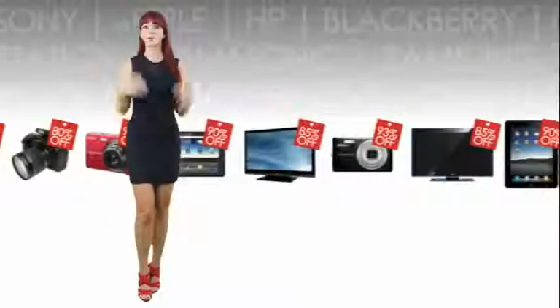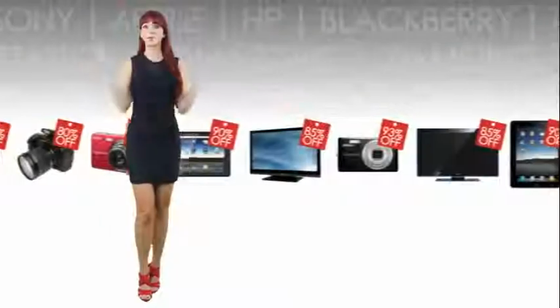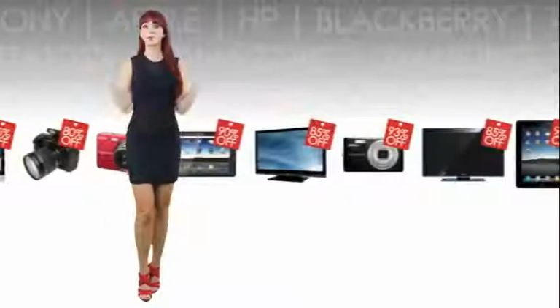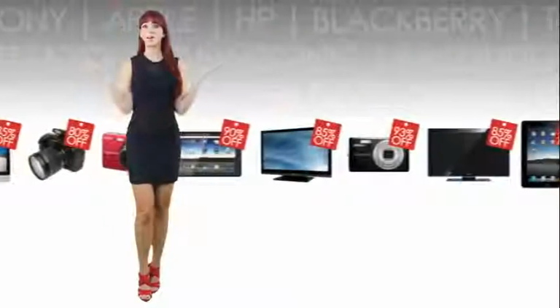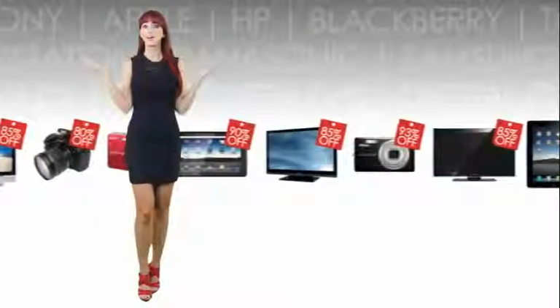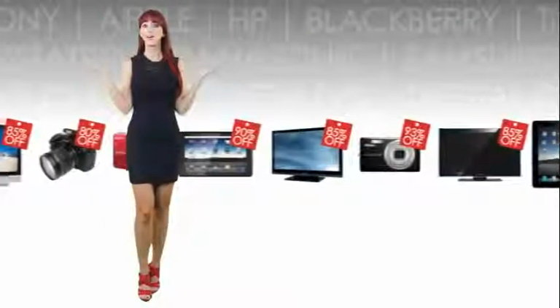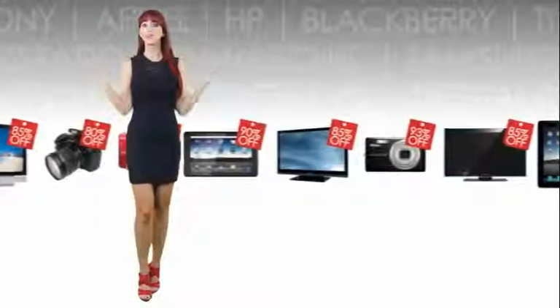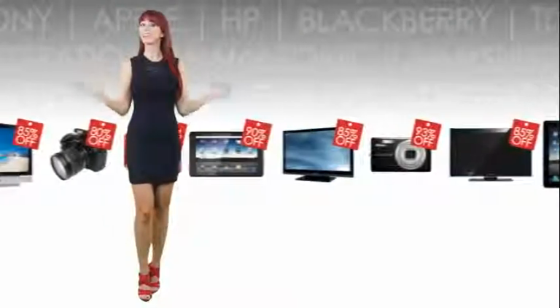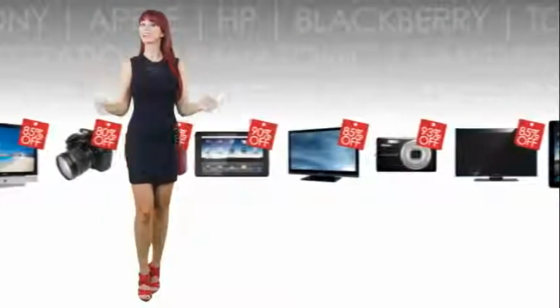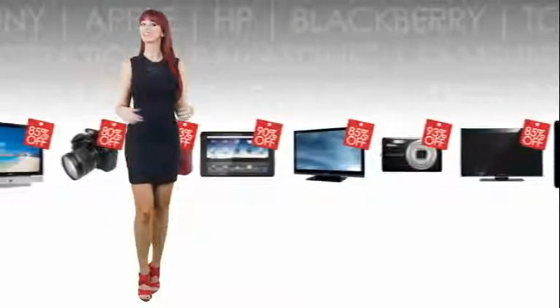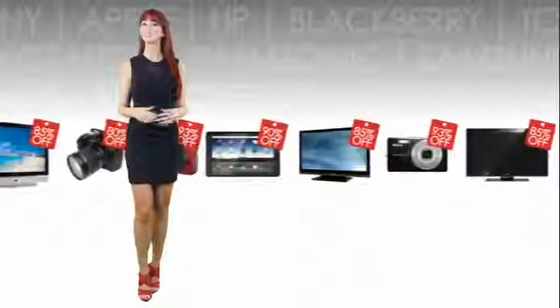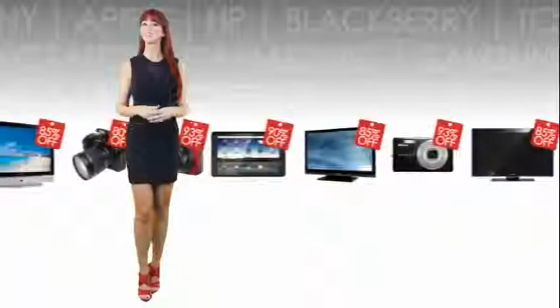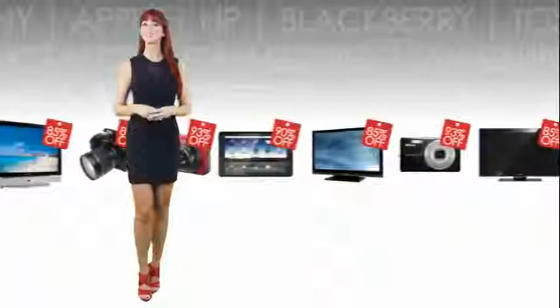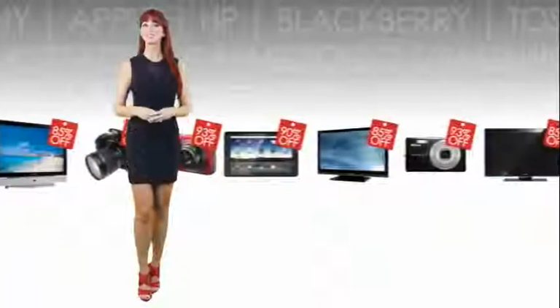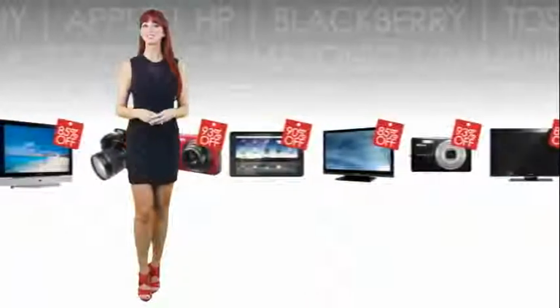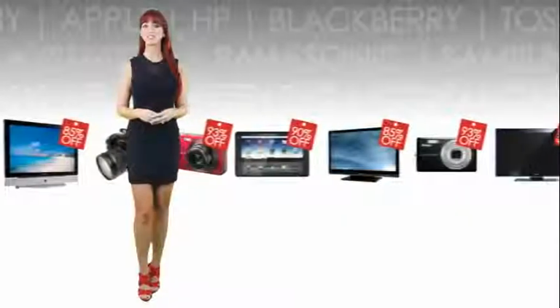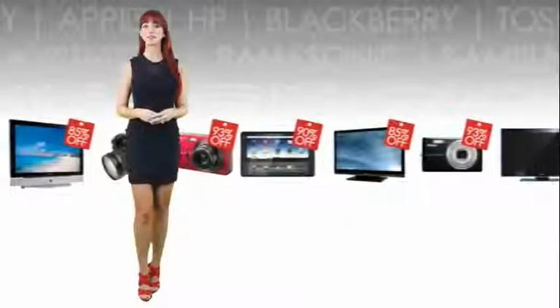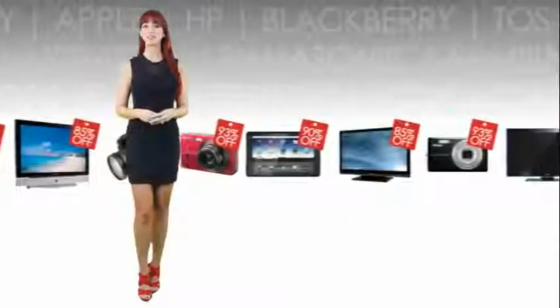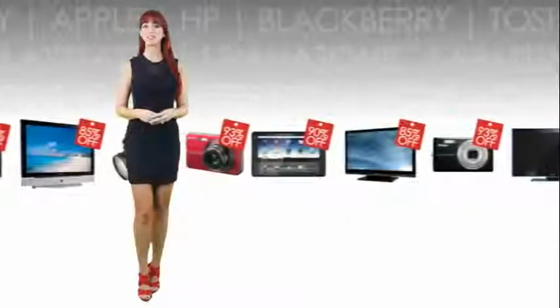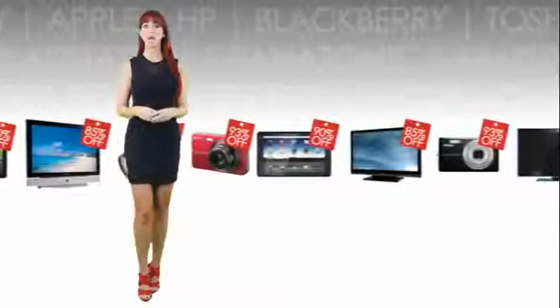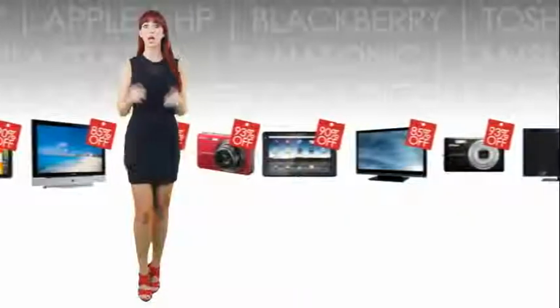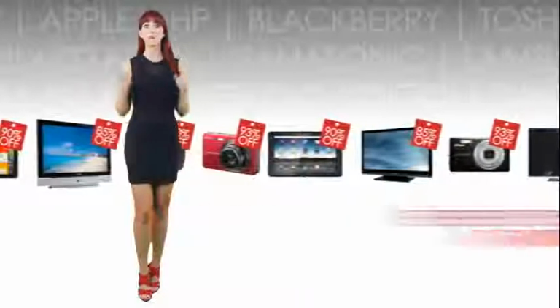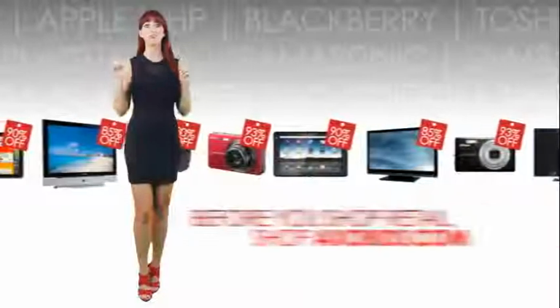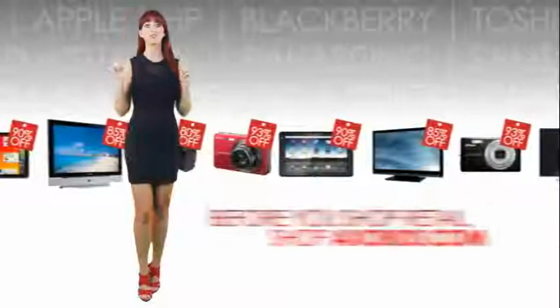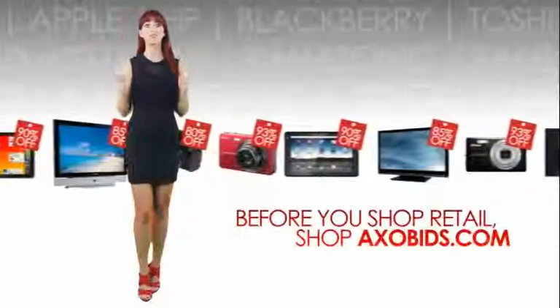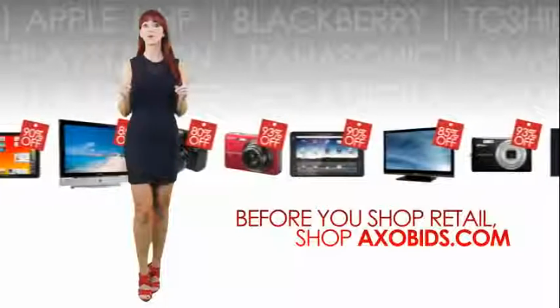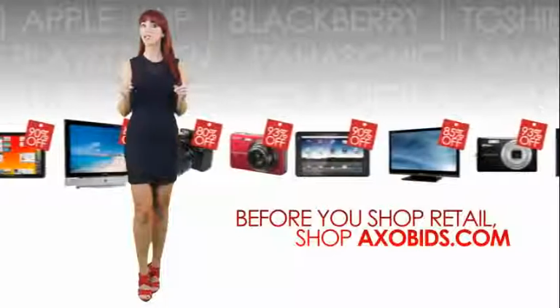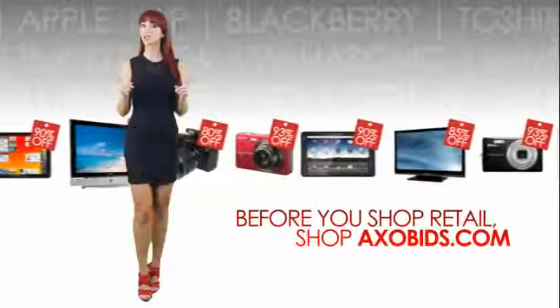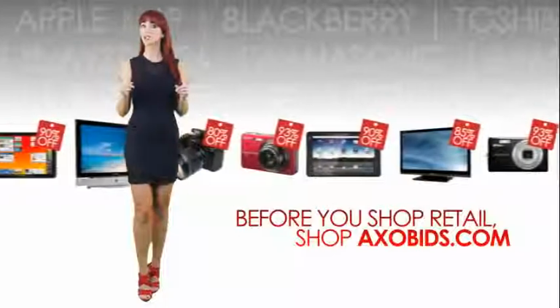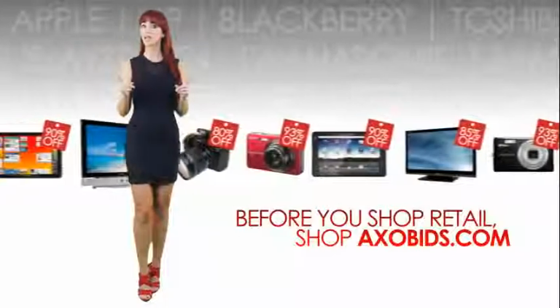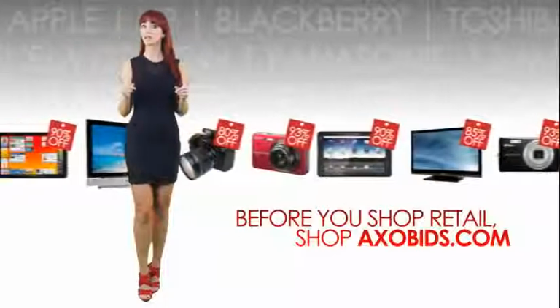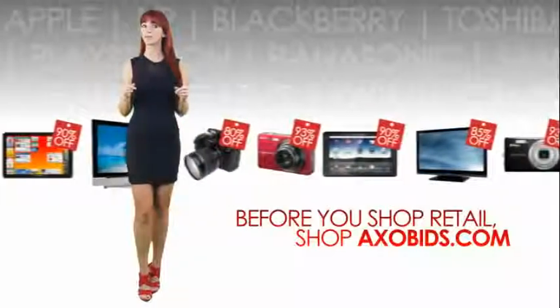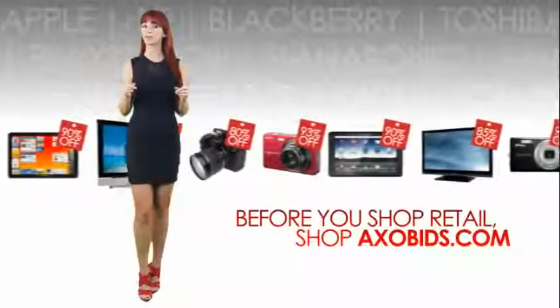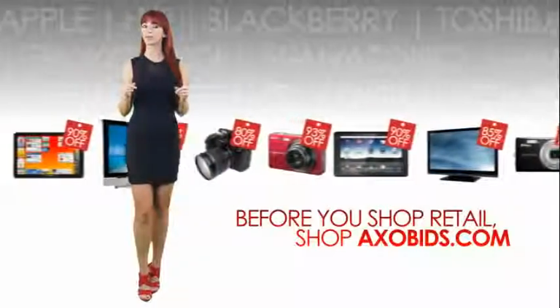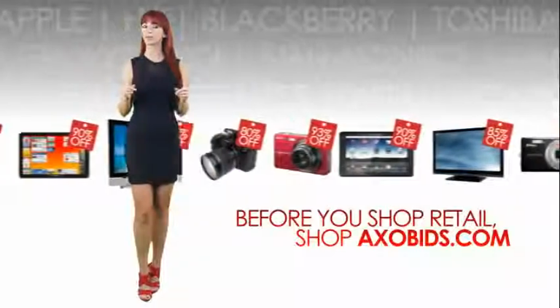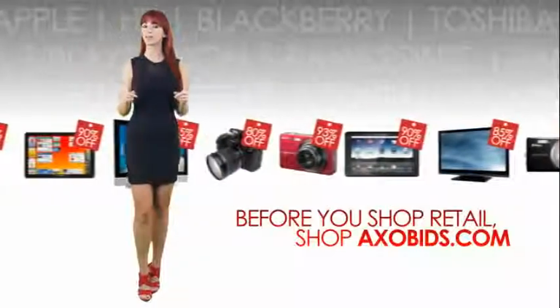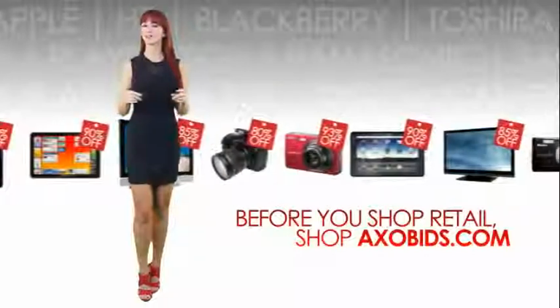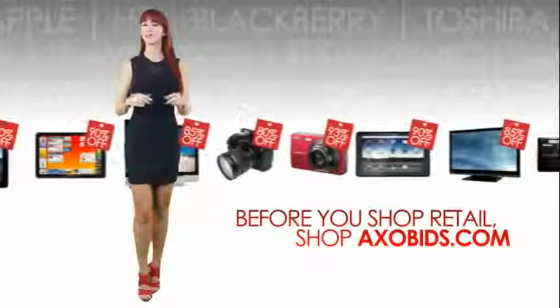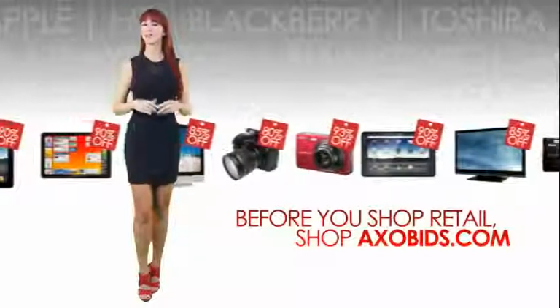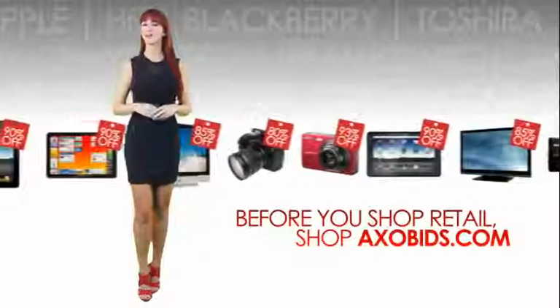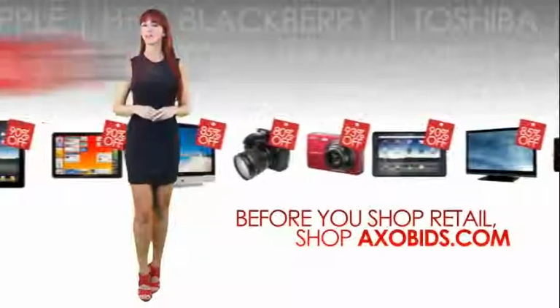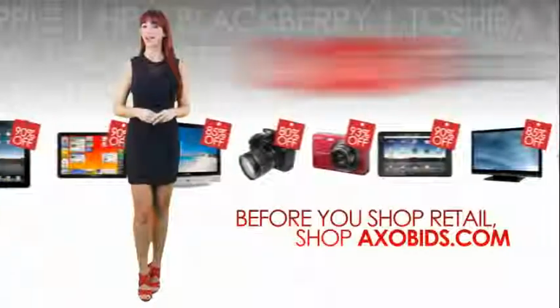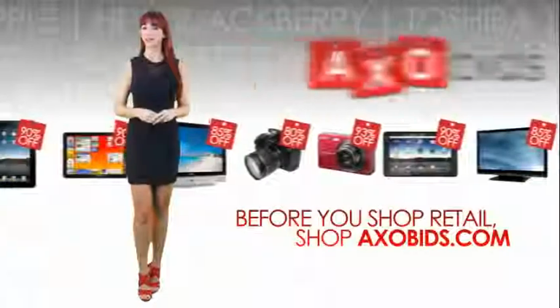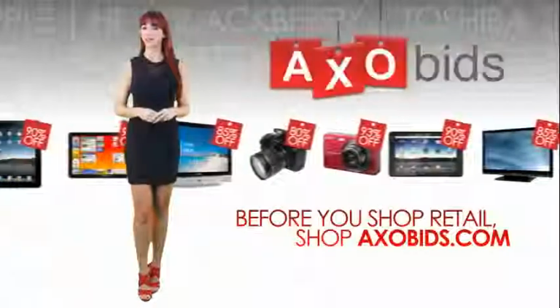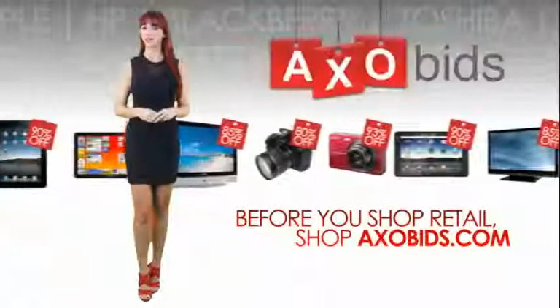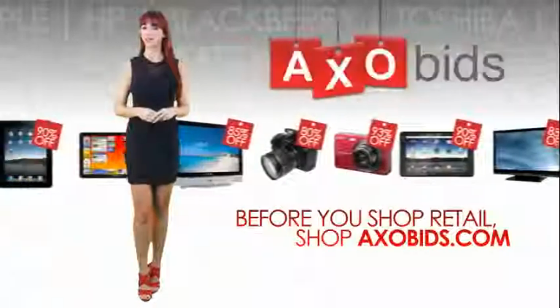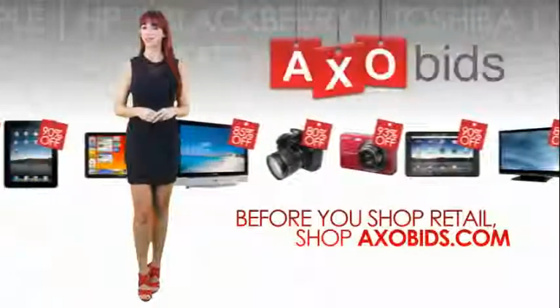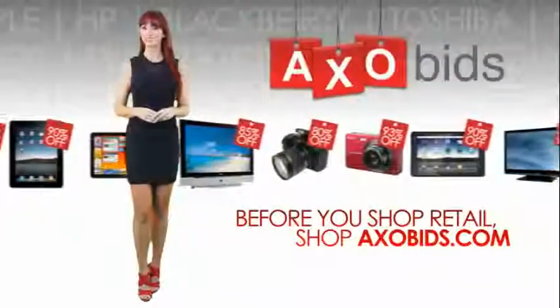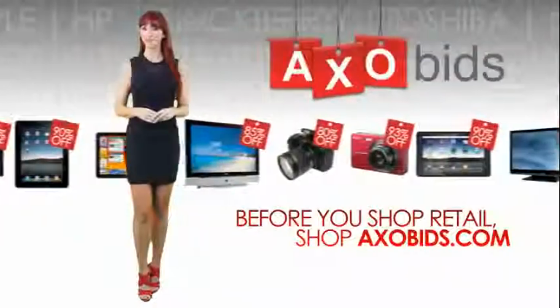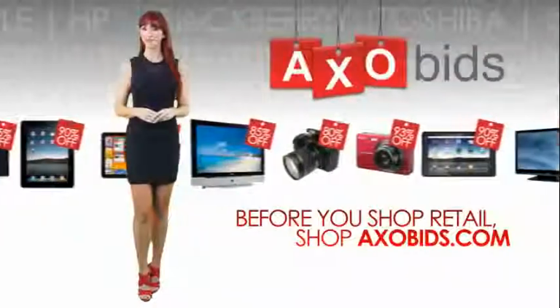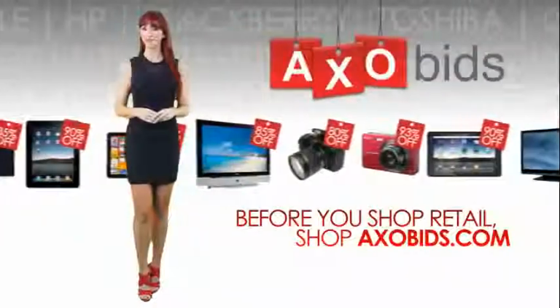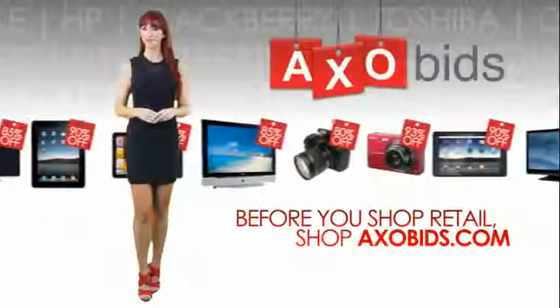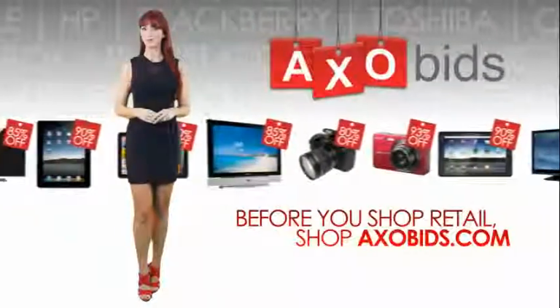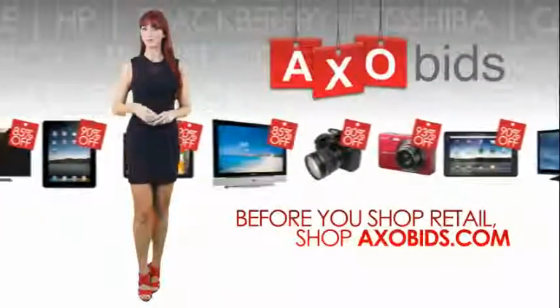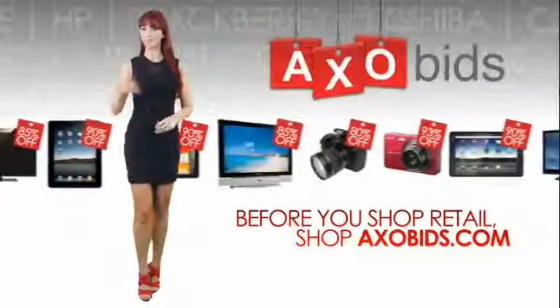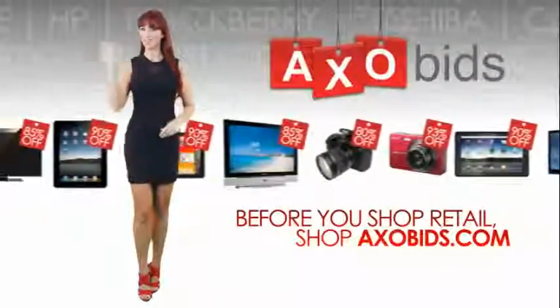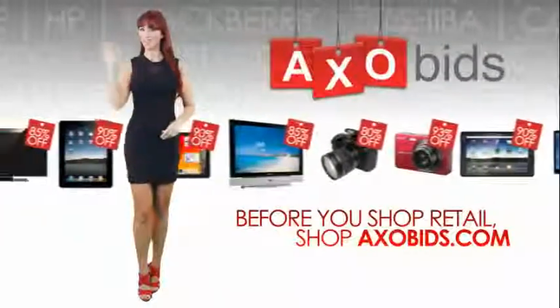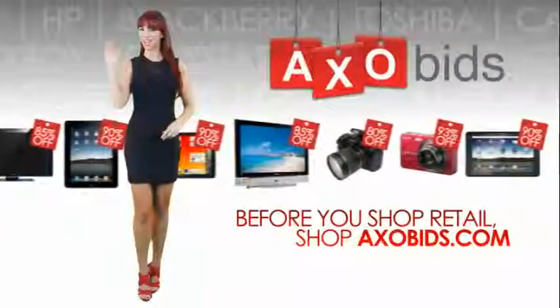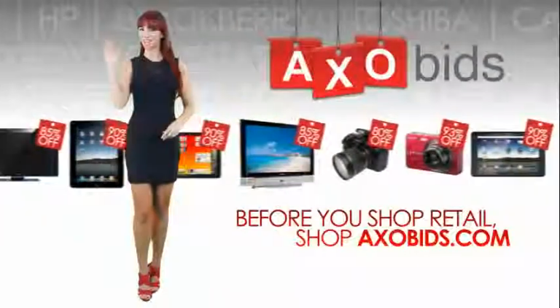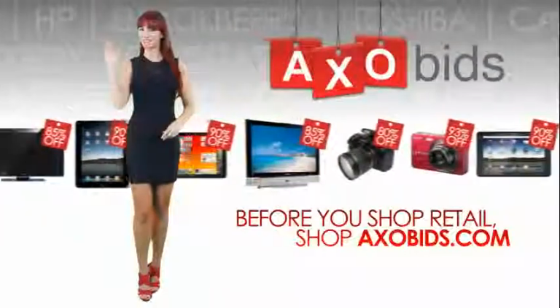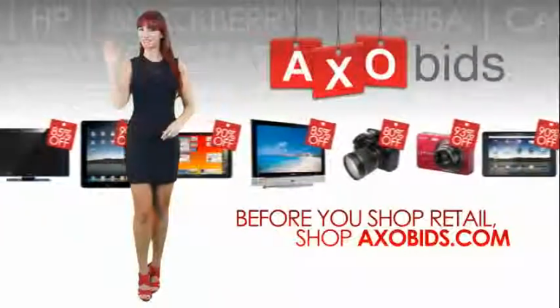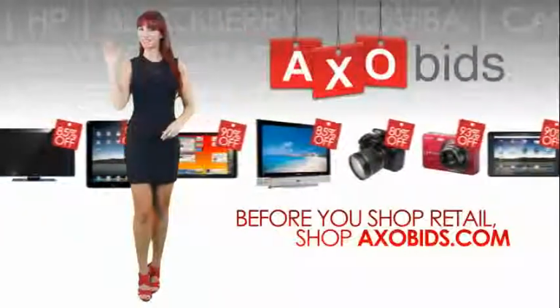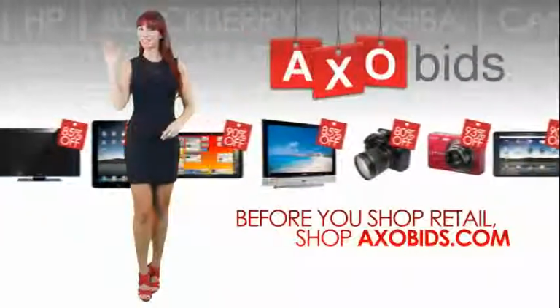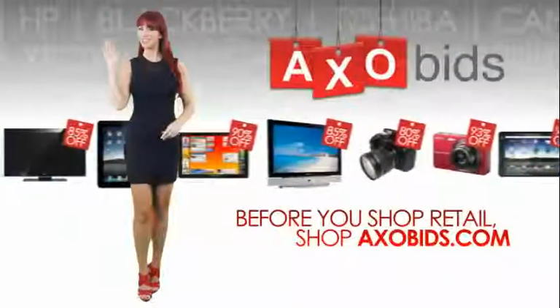Well, that's all there is to it. Before you shop retail, shop AxaBids.com. Happy bidding!